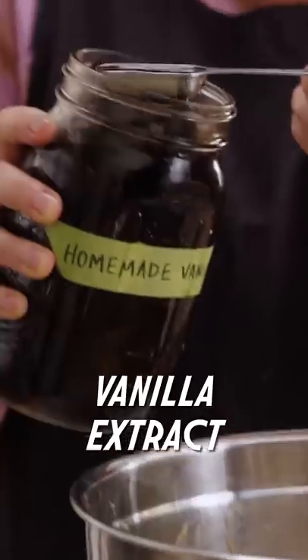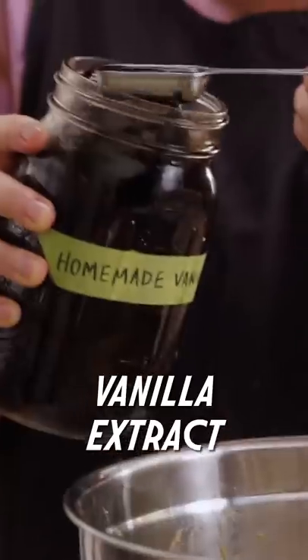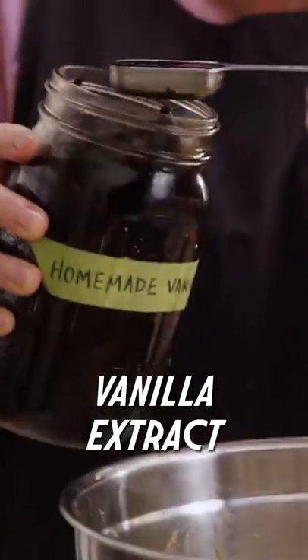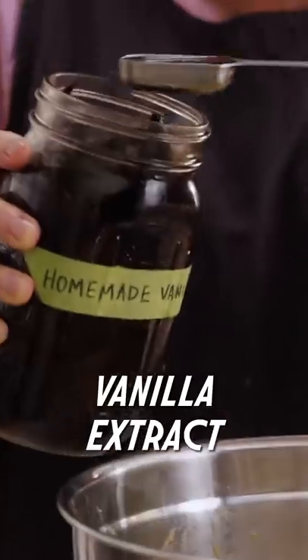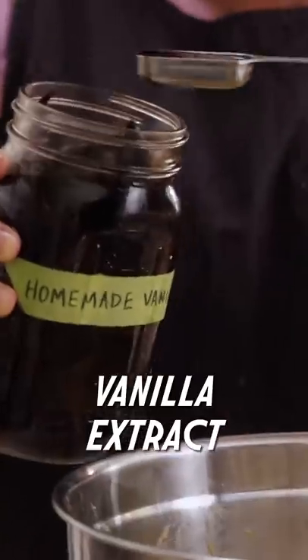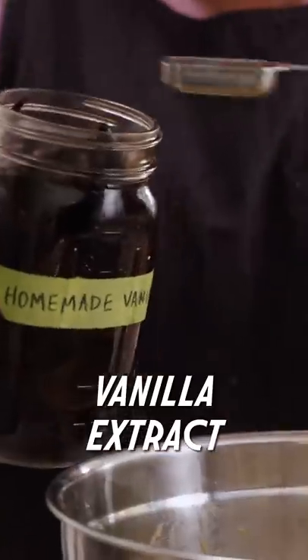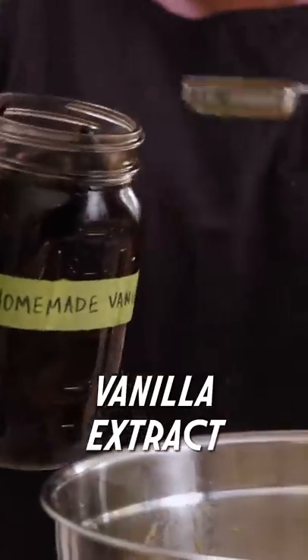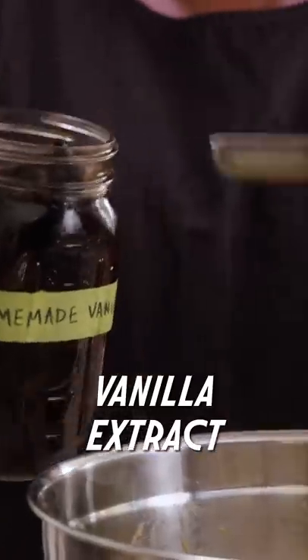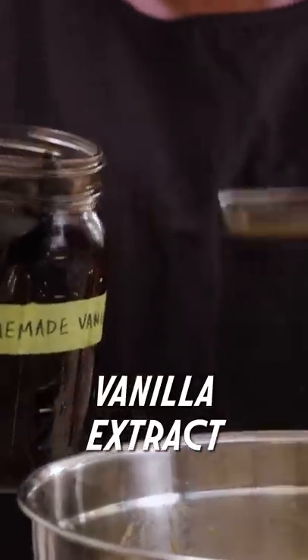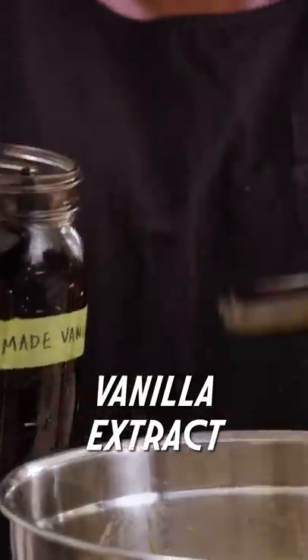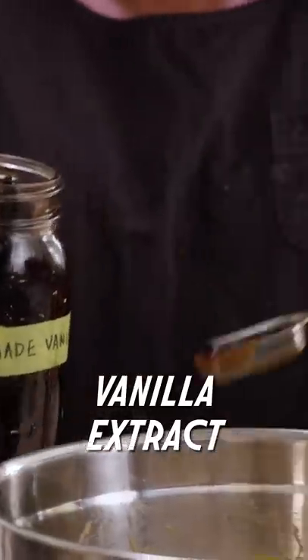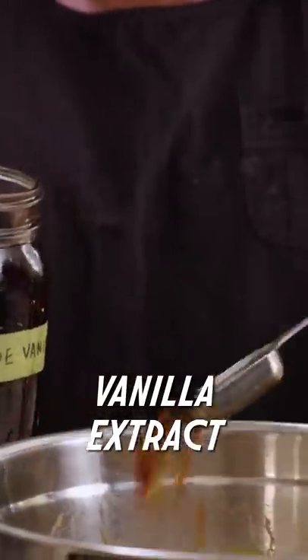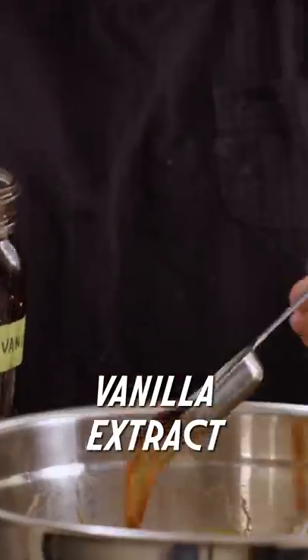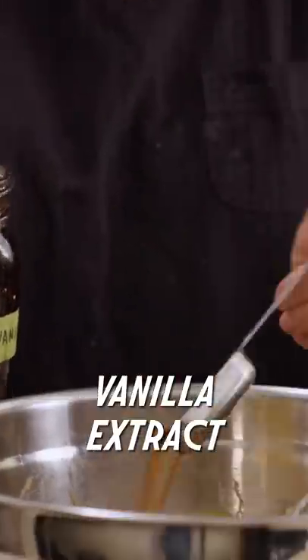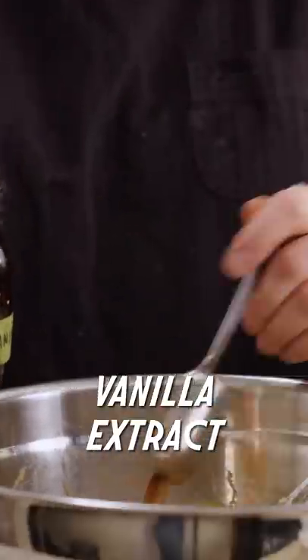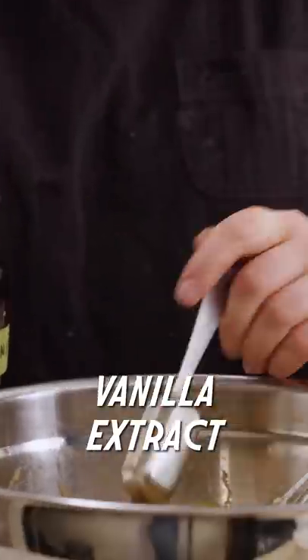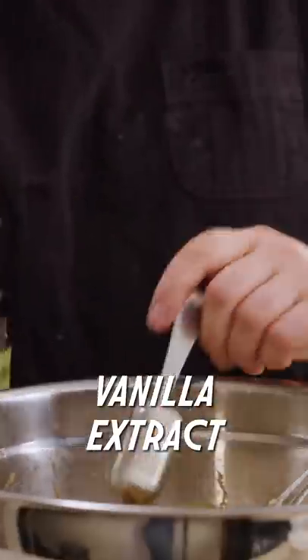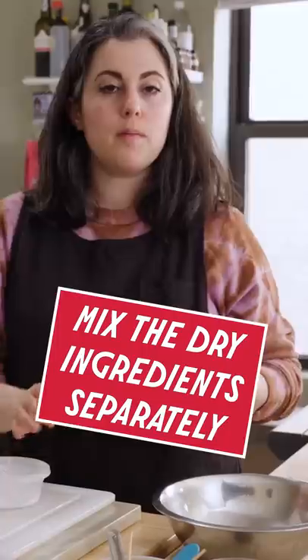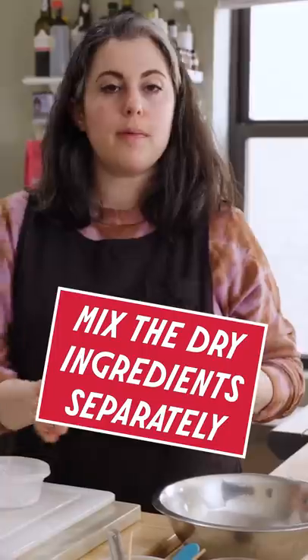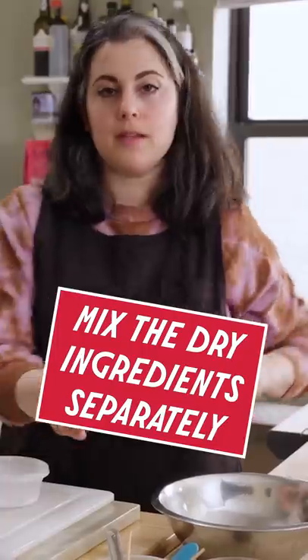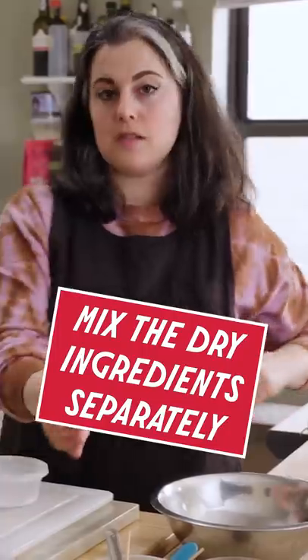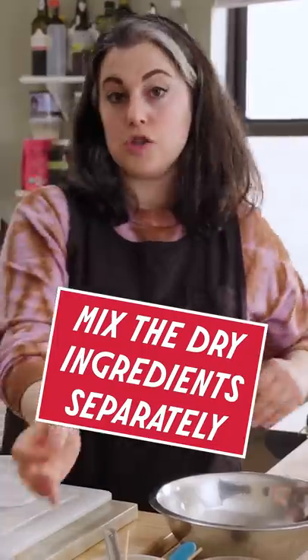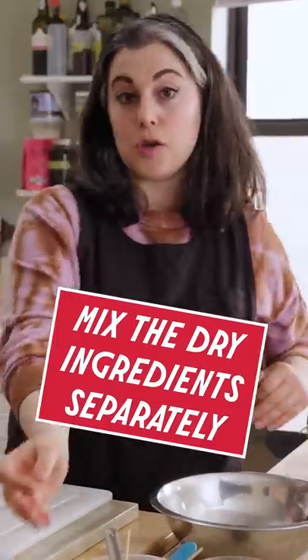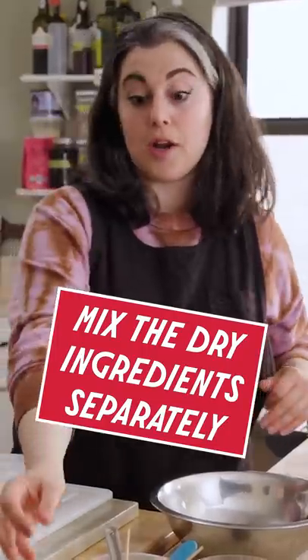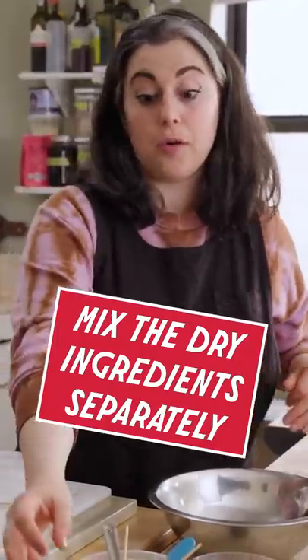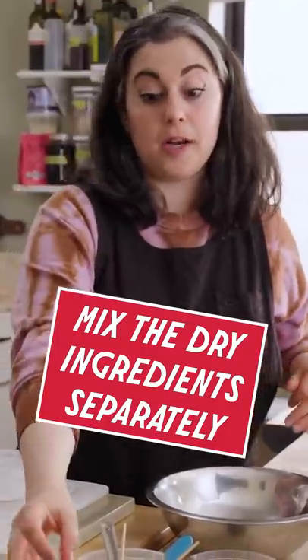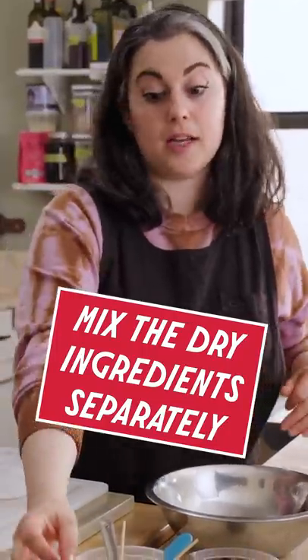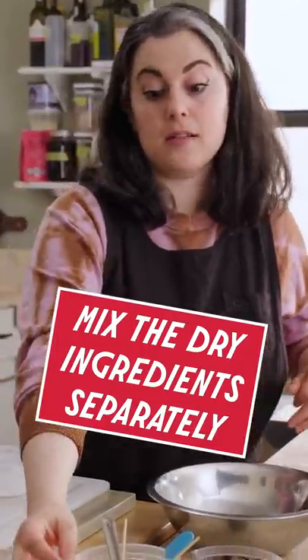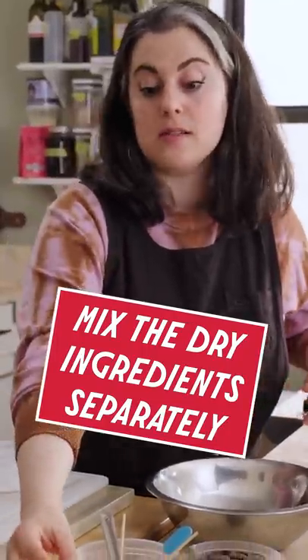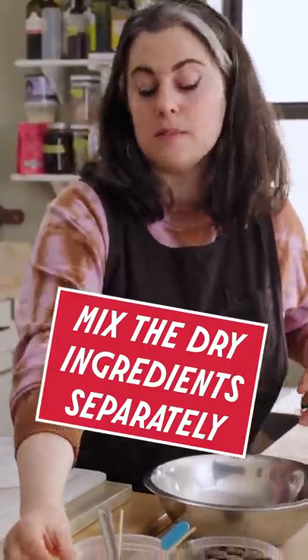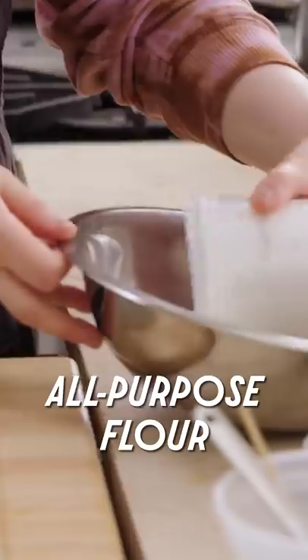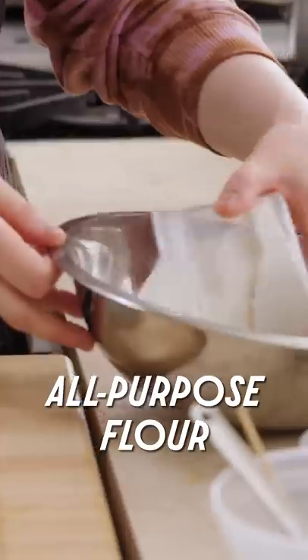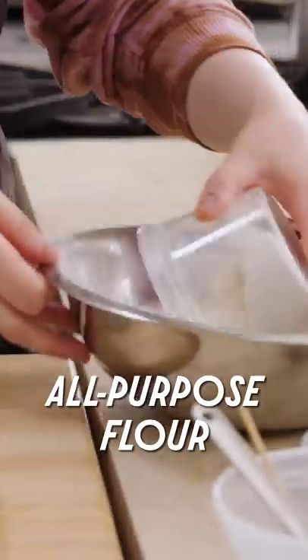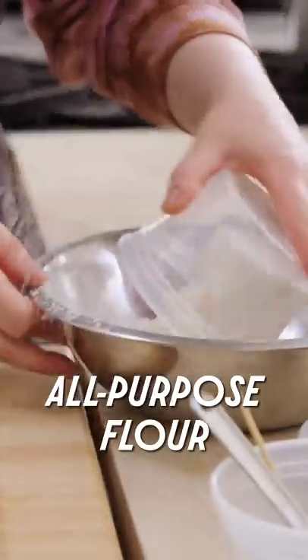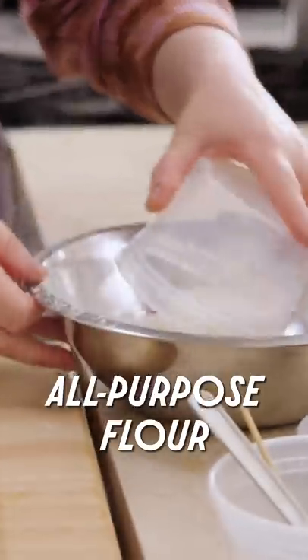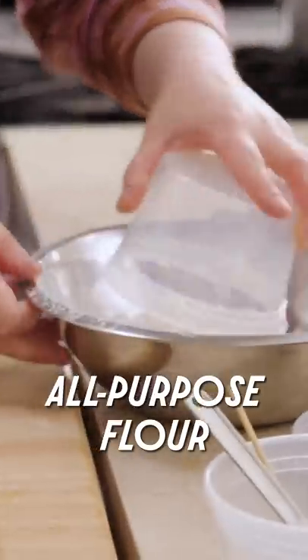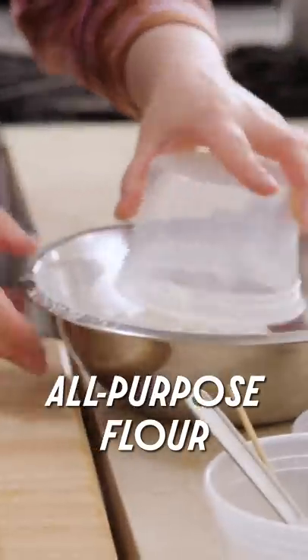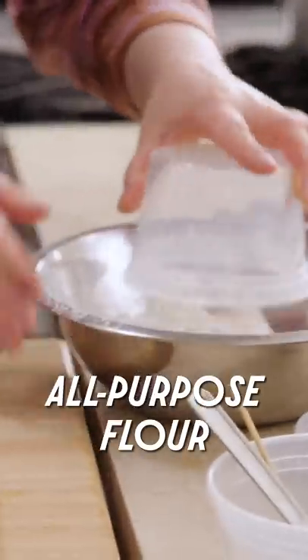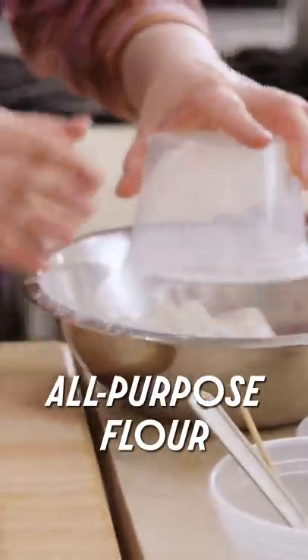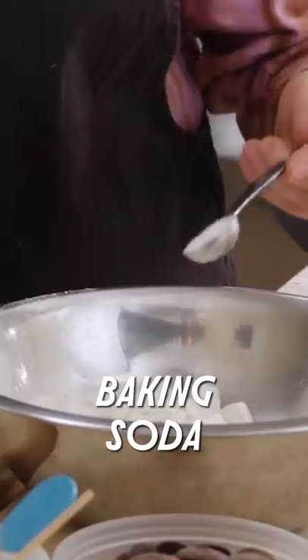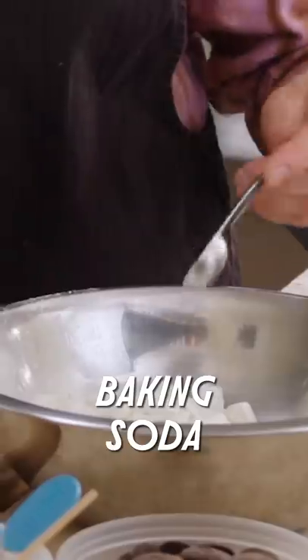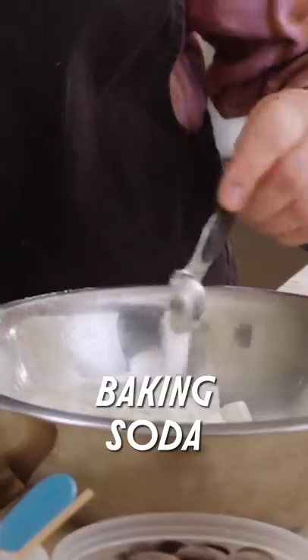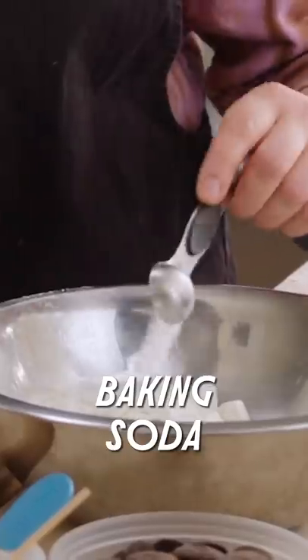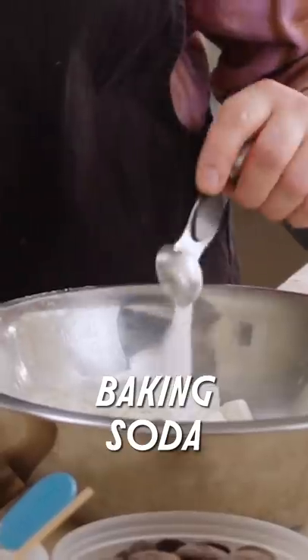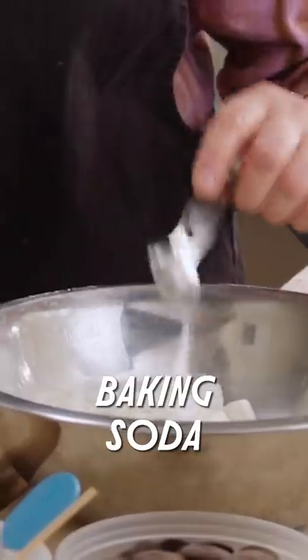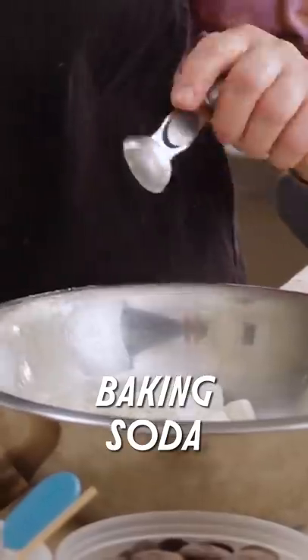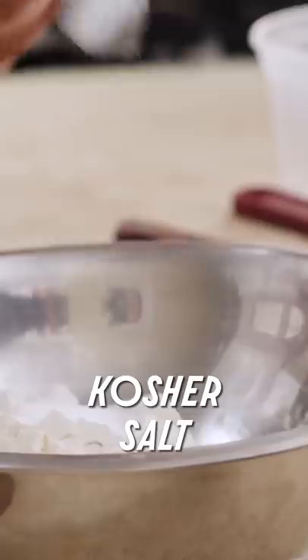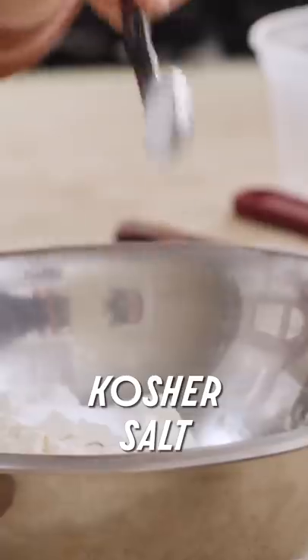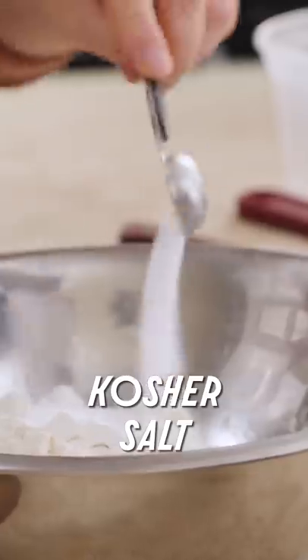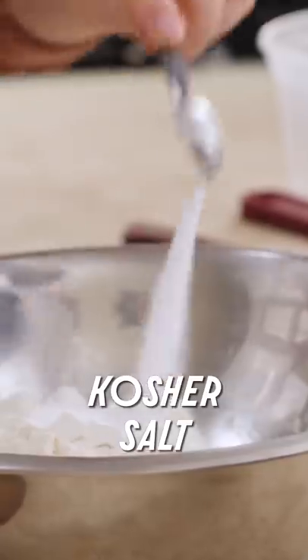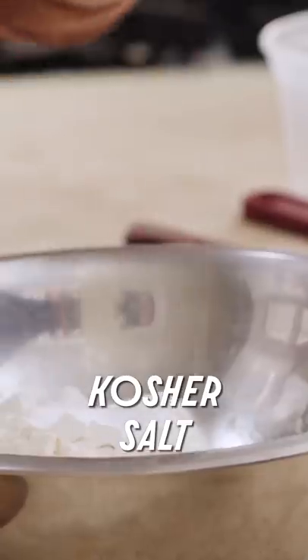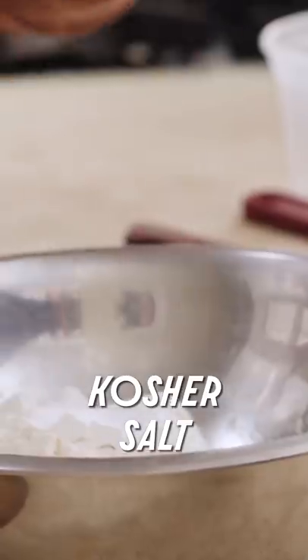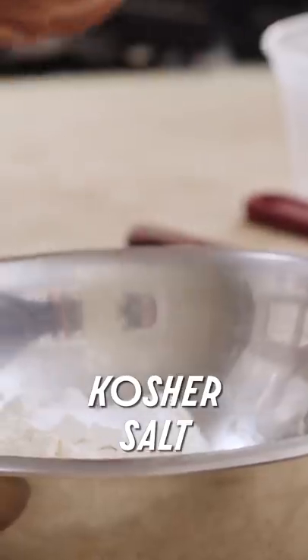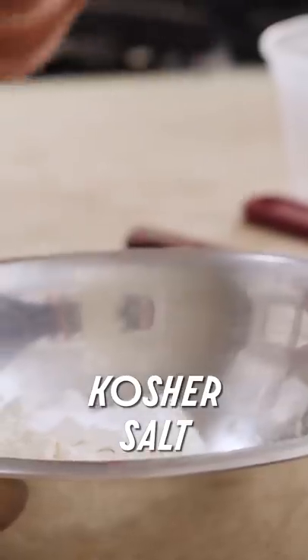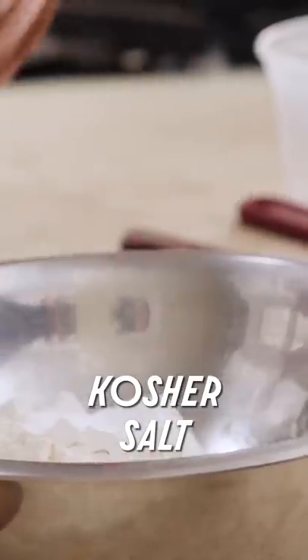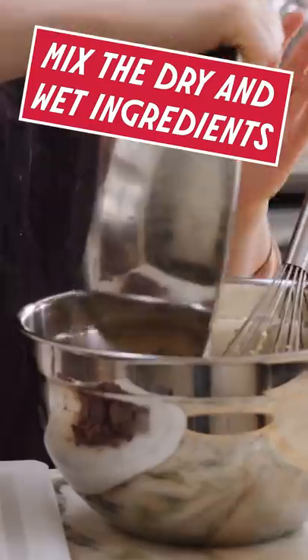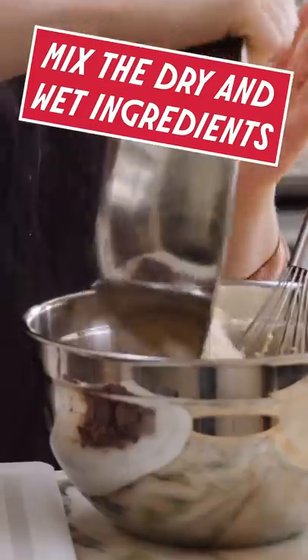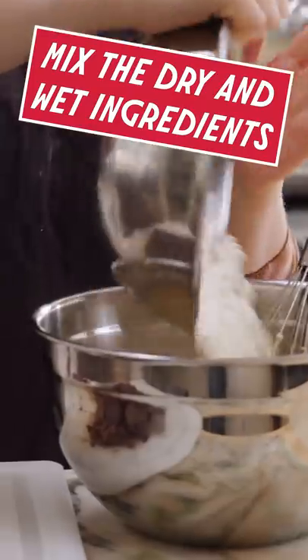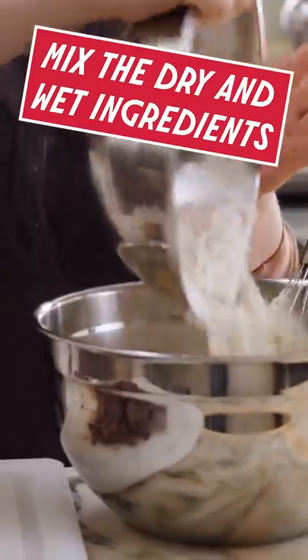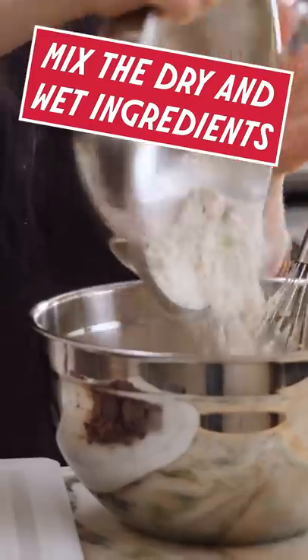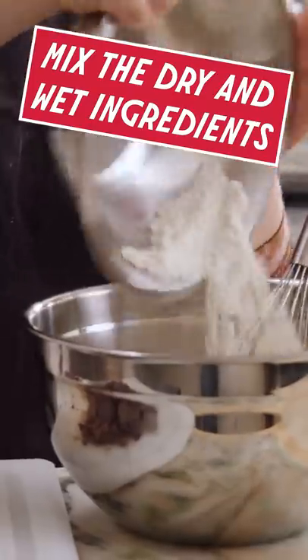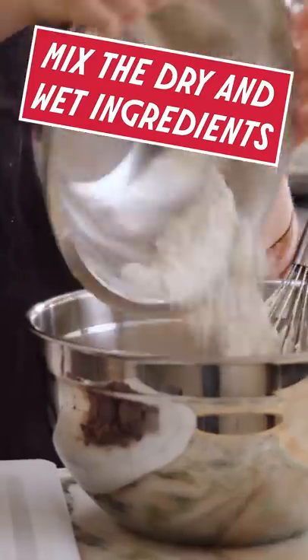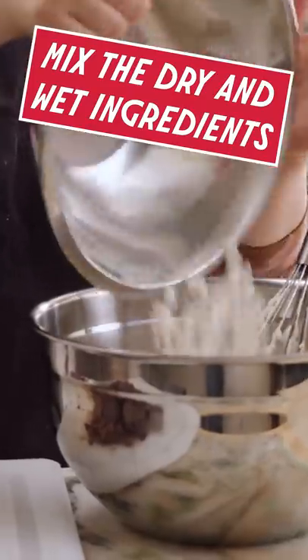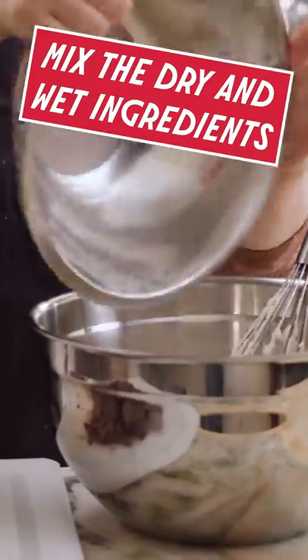Next, I want to add my vanilla. I'm gonna mix the dry ingredients: all-purpose flour, baking soda, kosher salt. Dry ingredients go in.